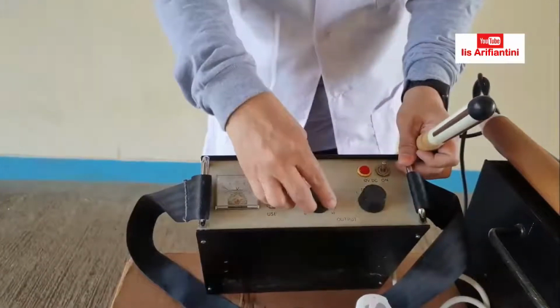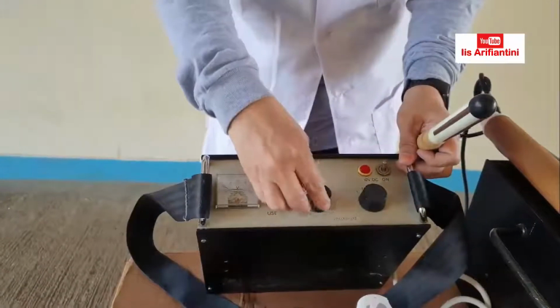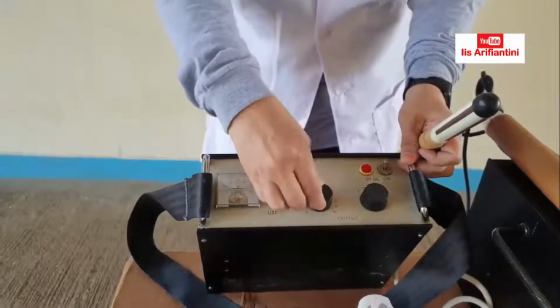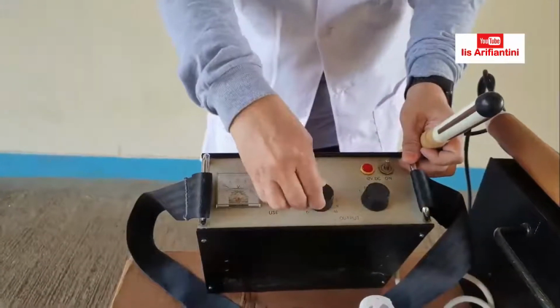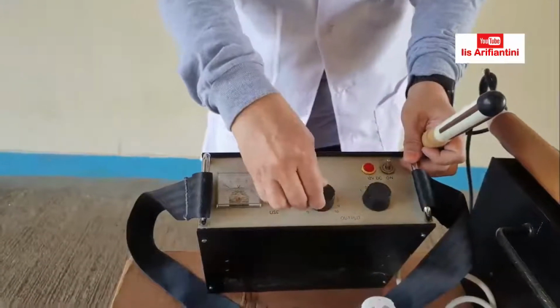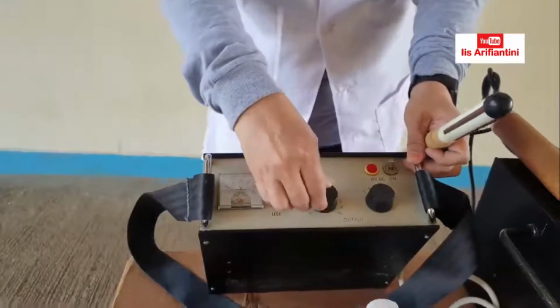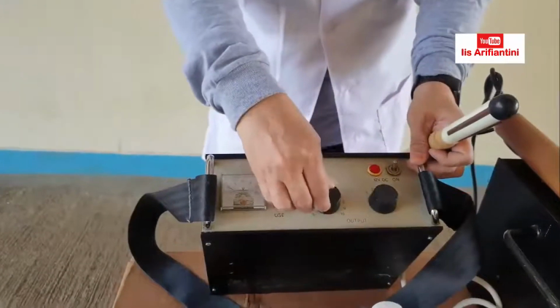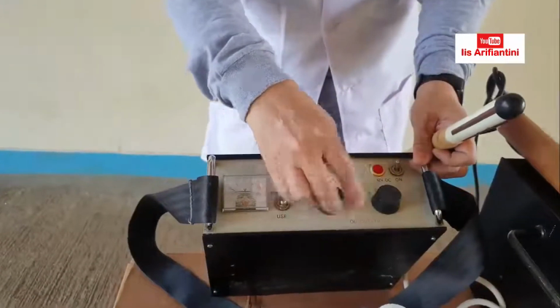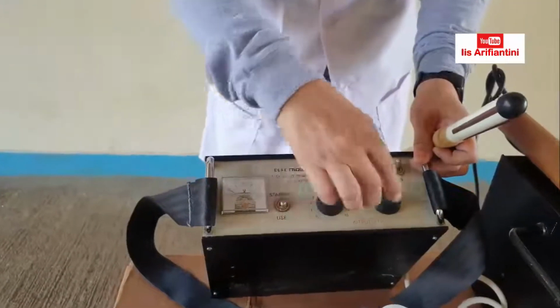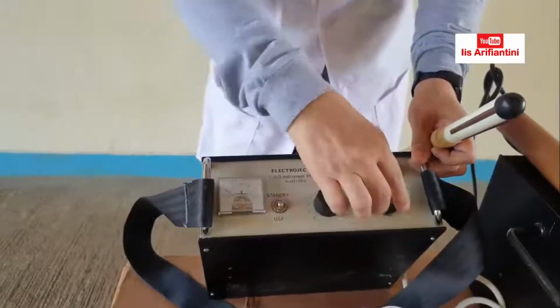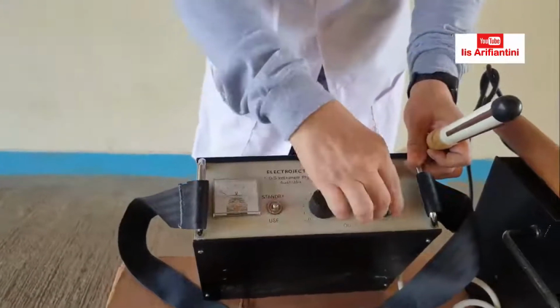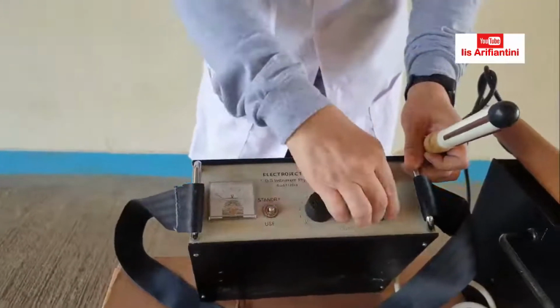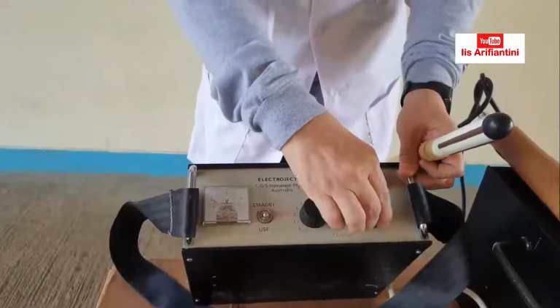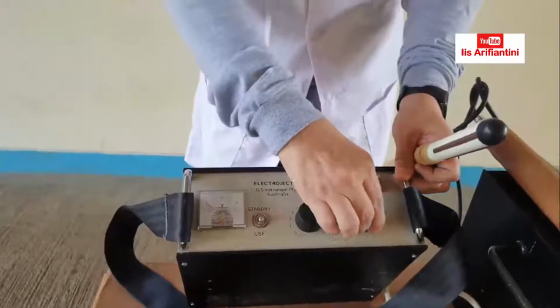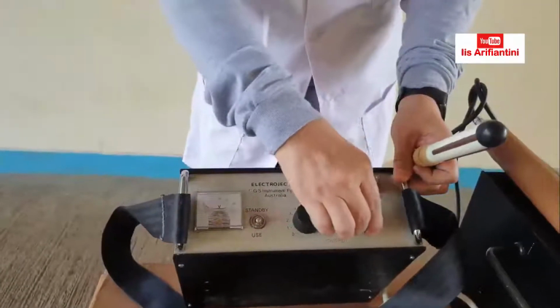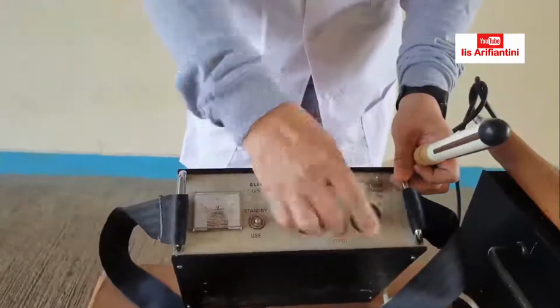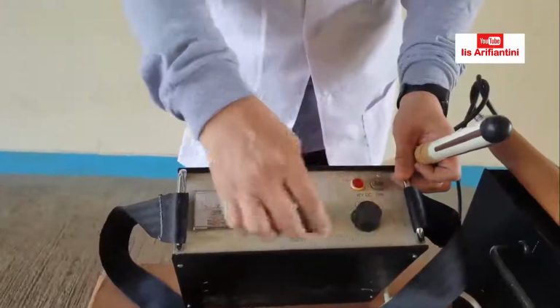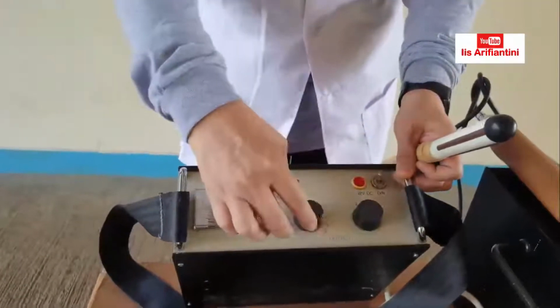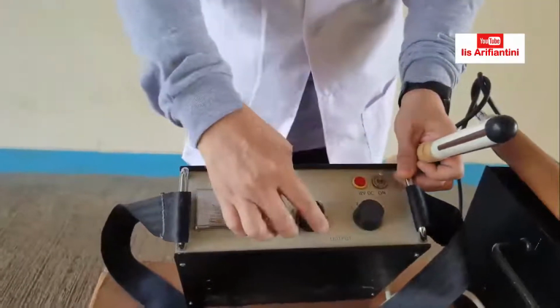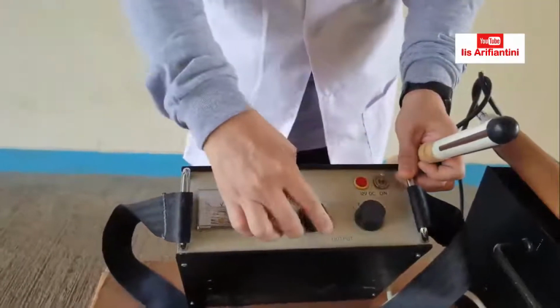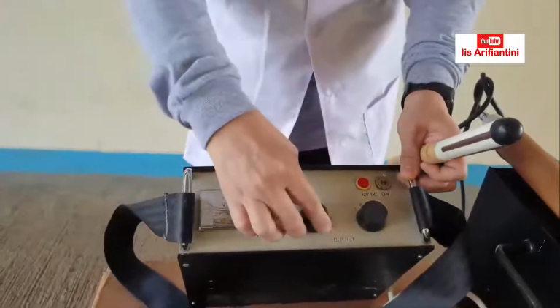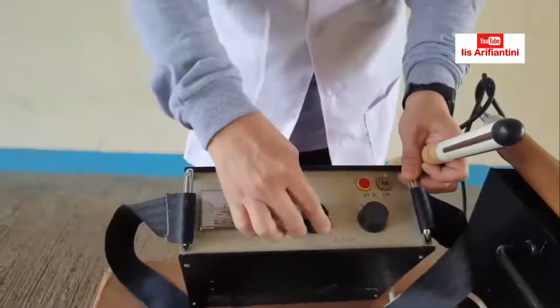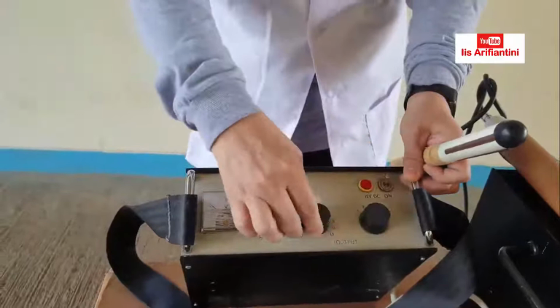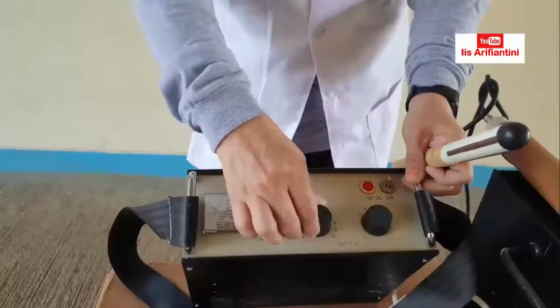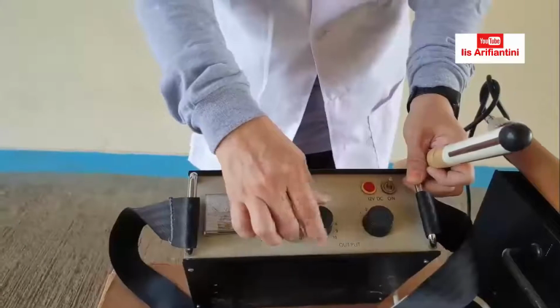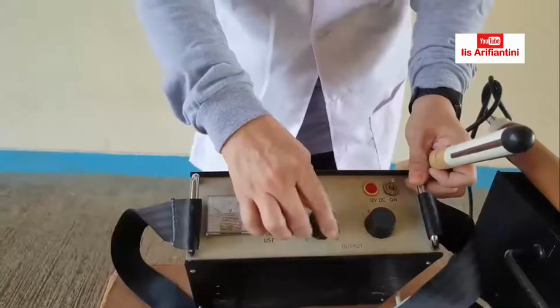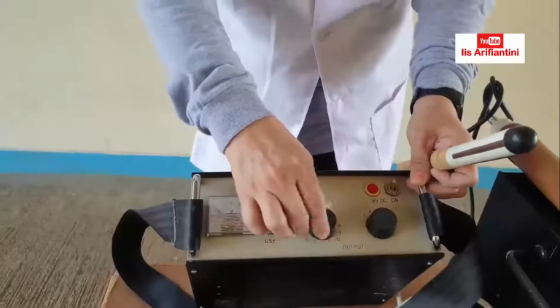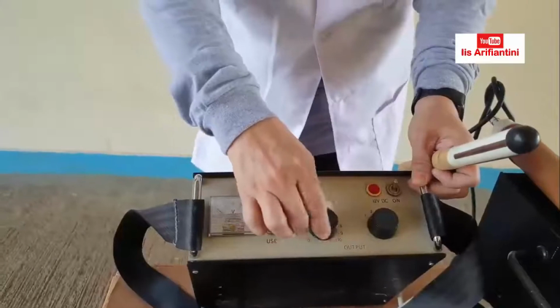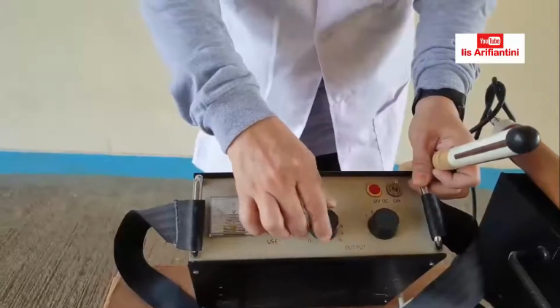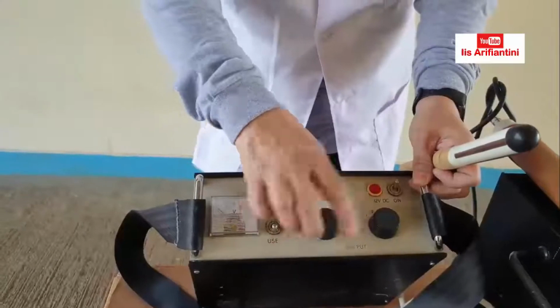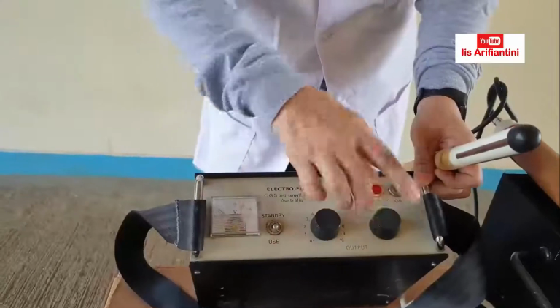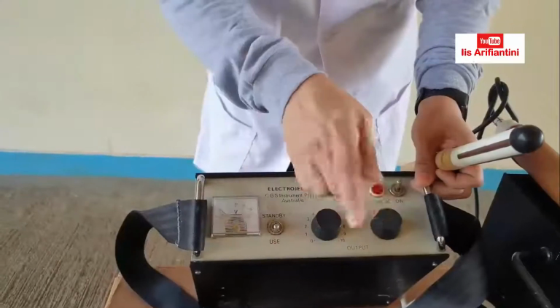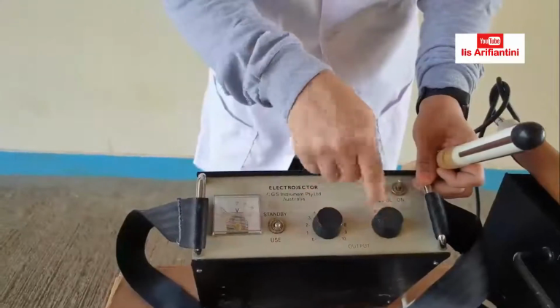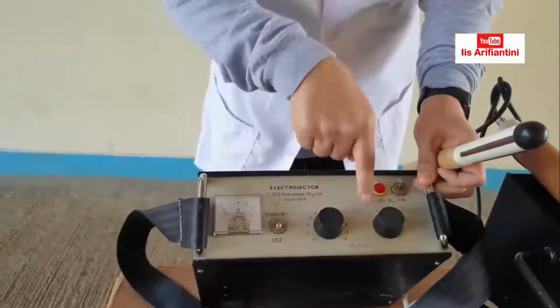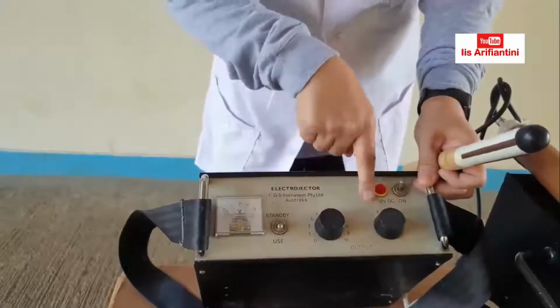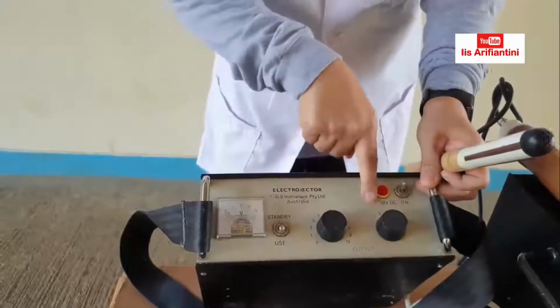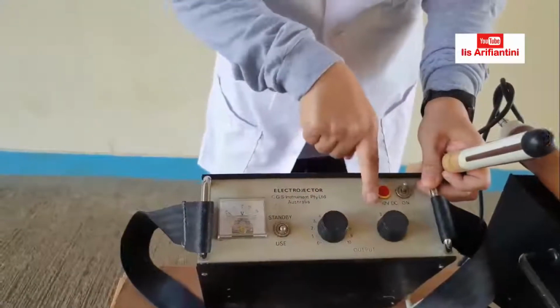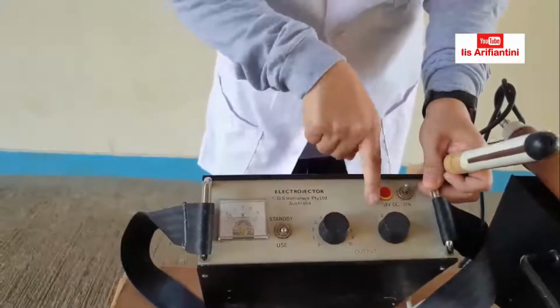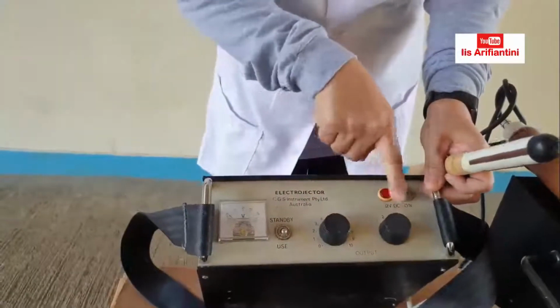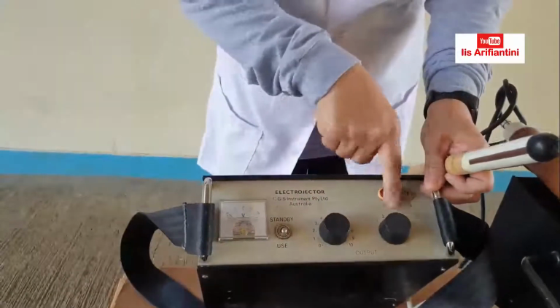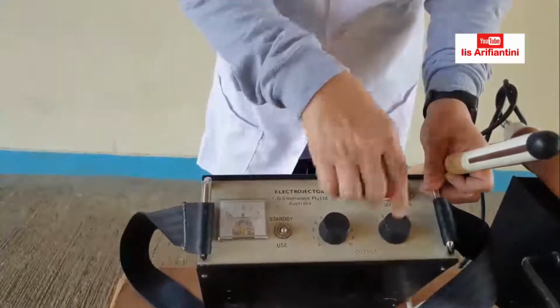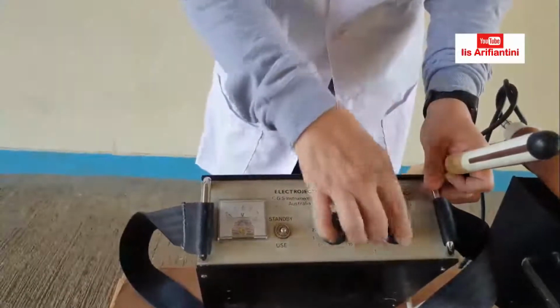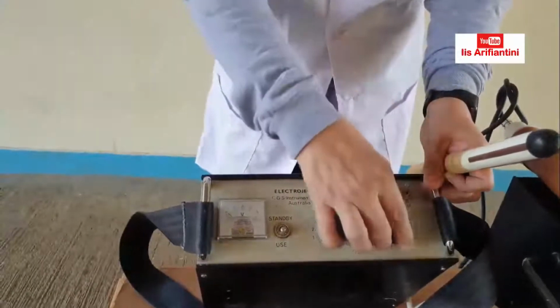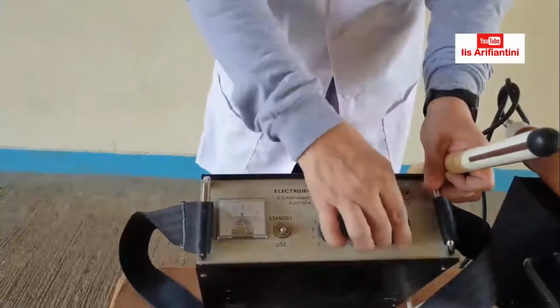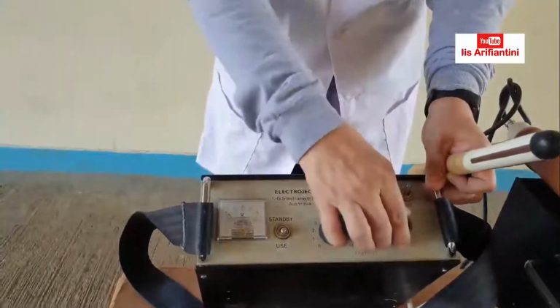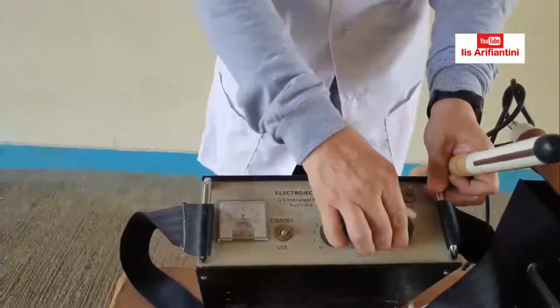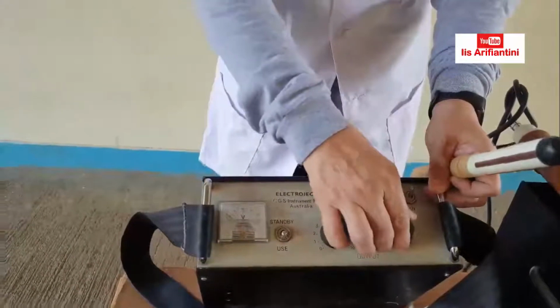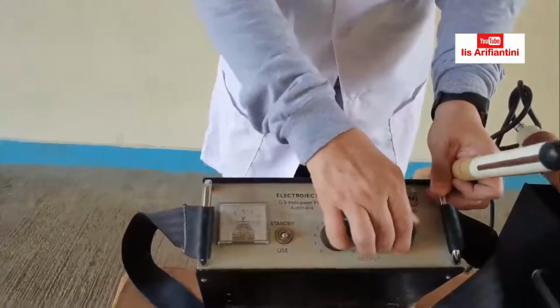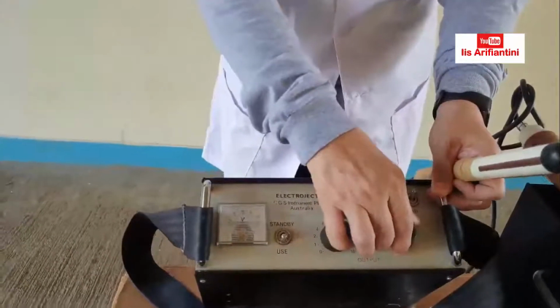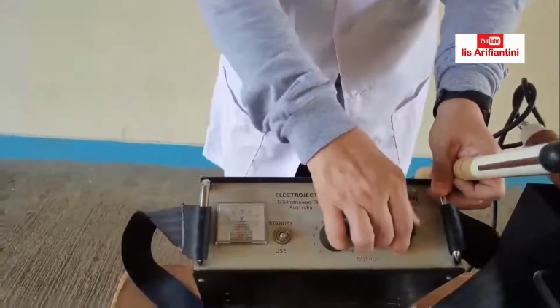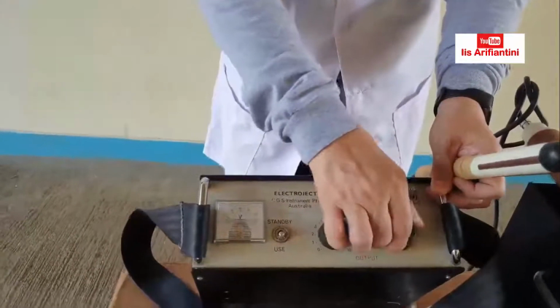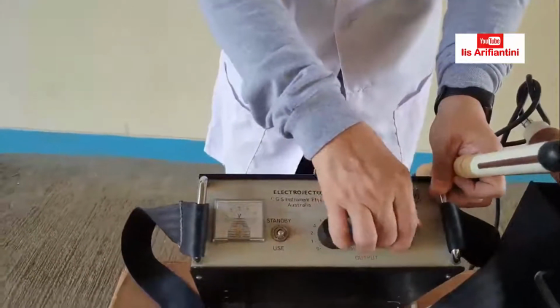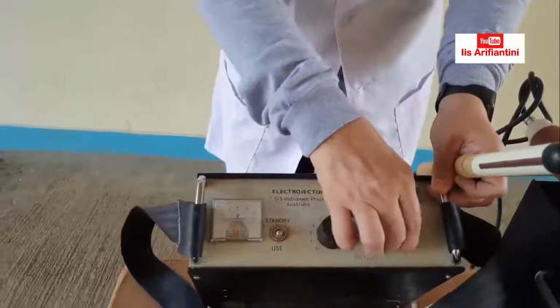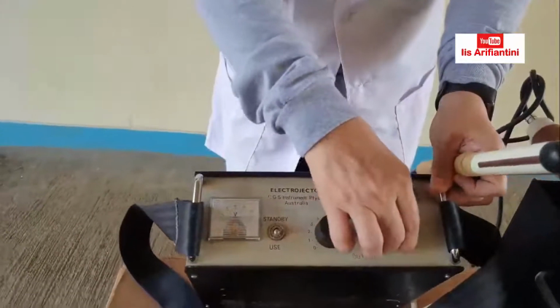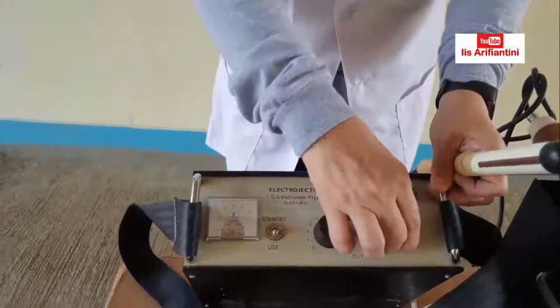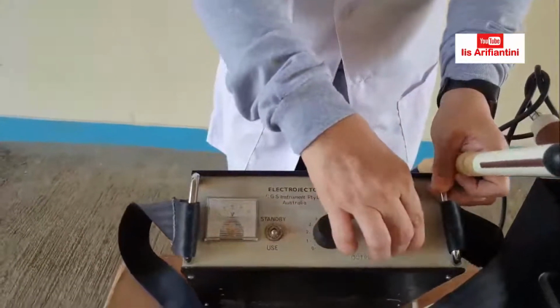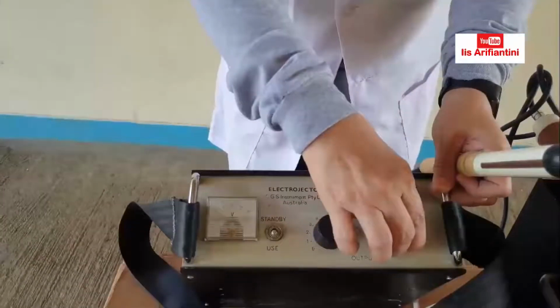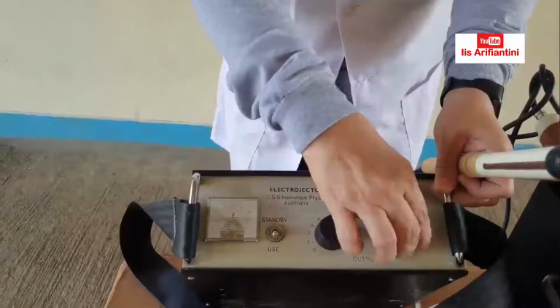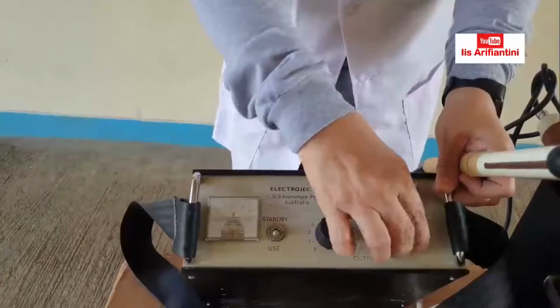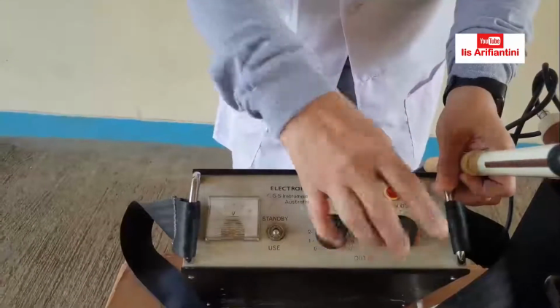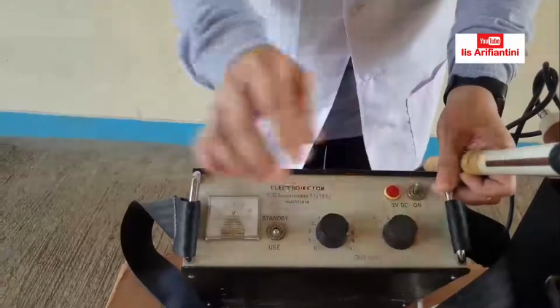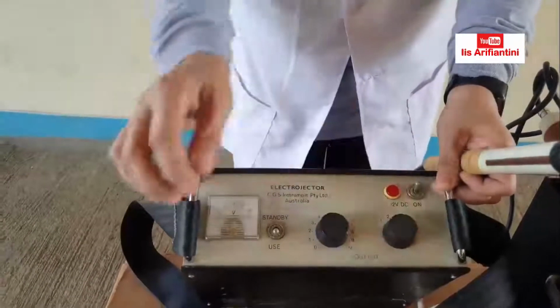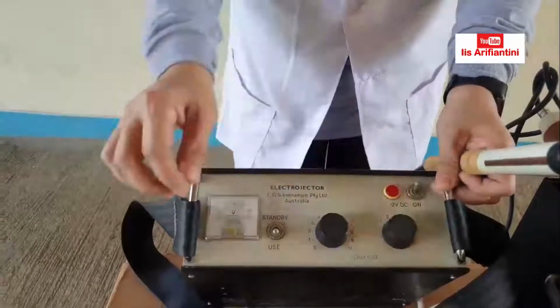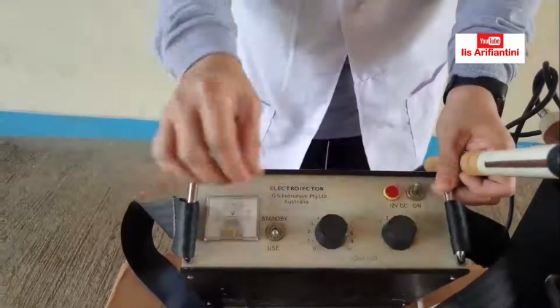Ada pilihan lain — ini adalah elektro ejakulator yang bentuknya lebih kecil, menggunakan aki atau baterai (DC). Ini juga sama, bisa menggunakan probe kecil untuk rusa atau harimau. Ada on-off-nya, kemudian ada untuk menaikkan rangsangannya — ini untuk meninggikan voltasenya, setiap 5 detik dinaikkan lagi.